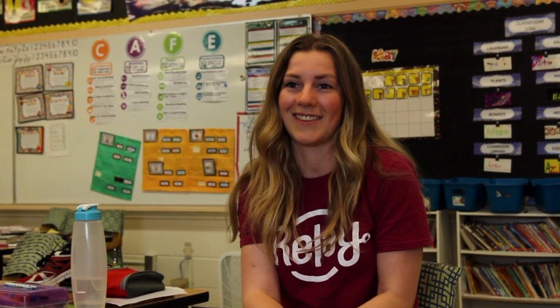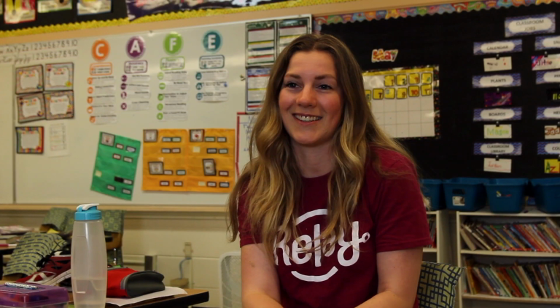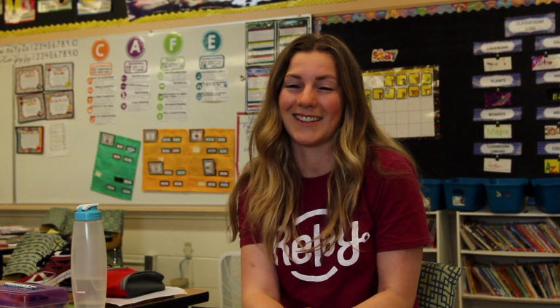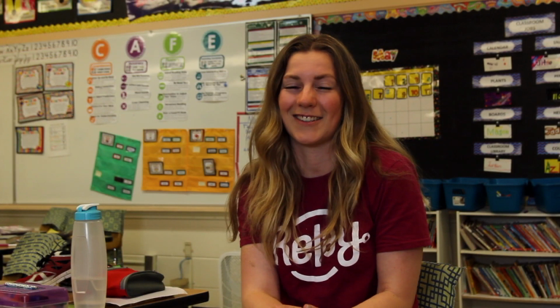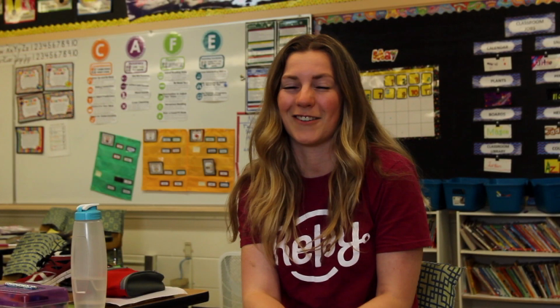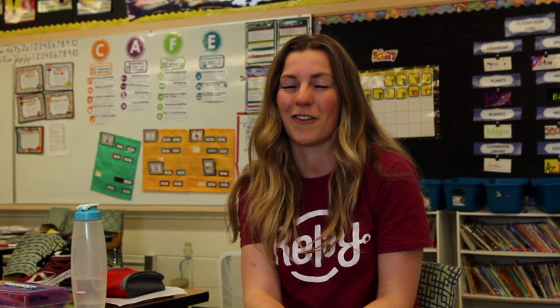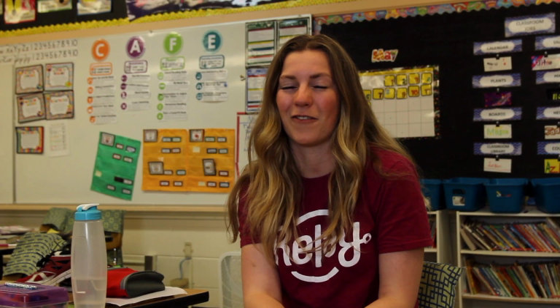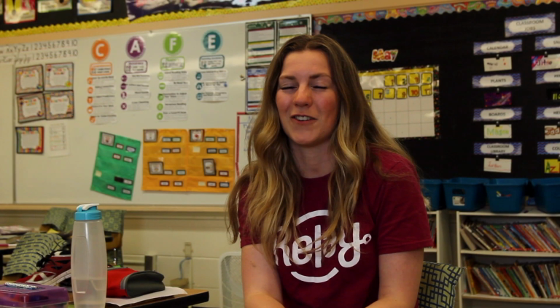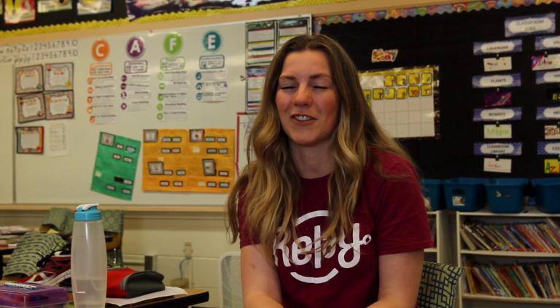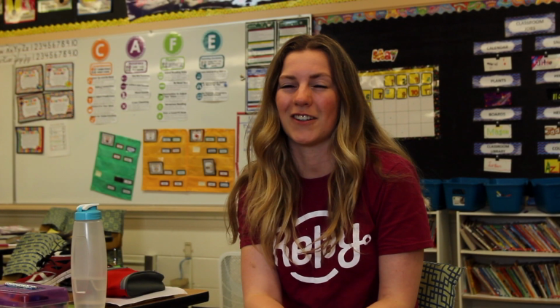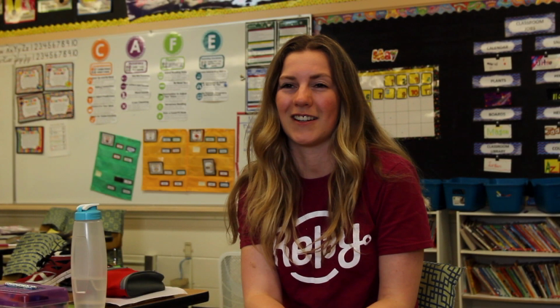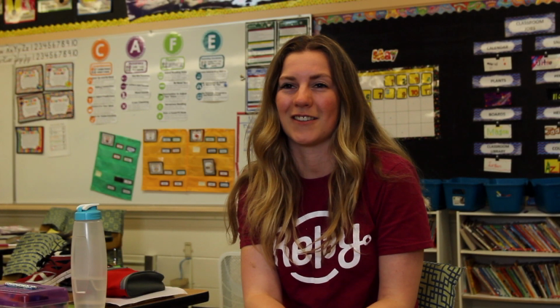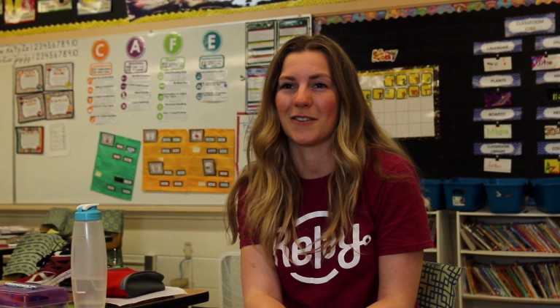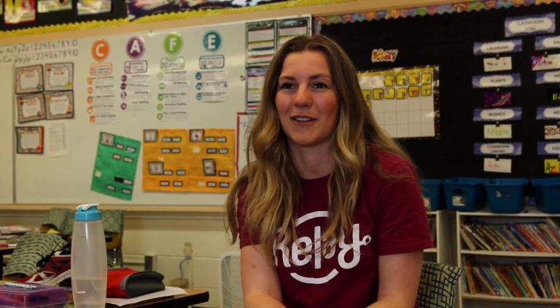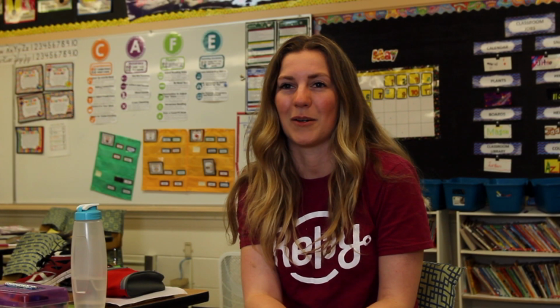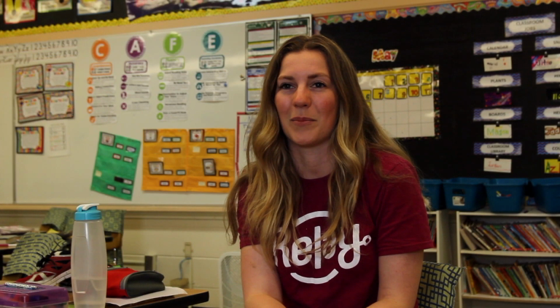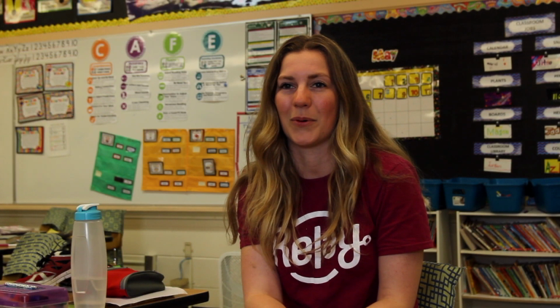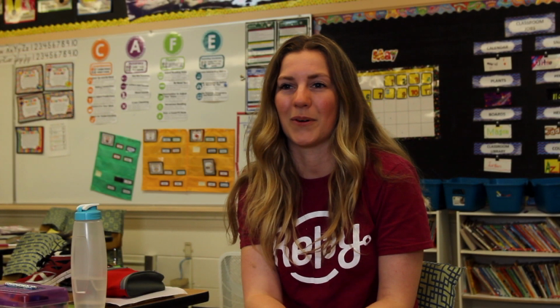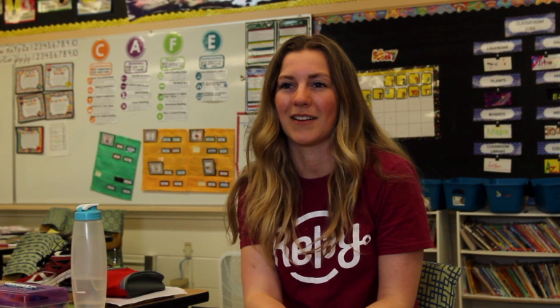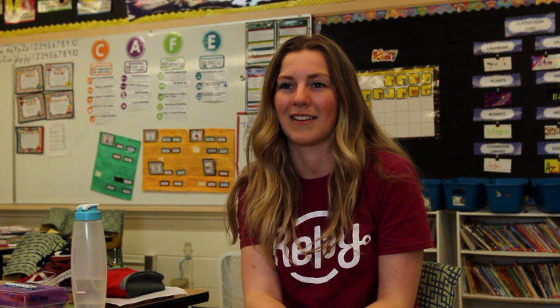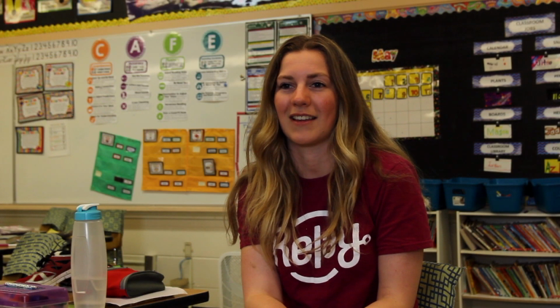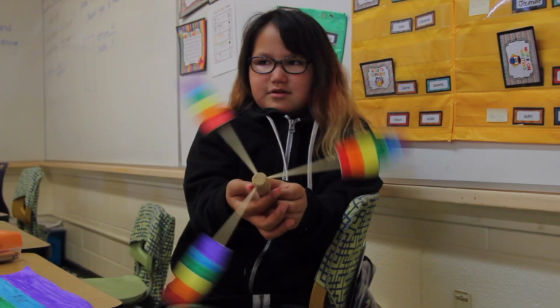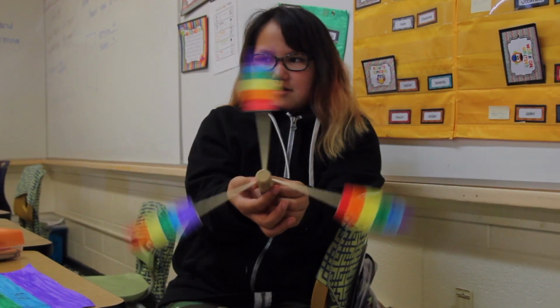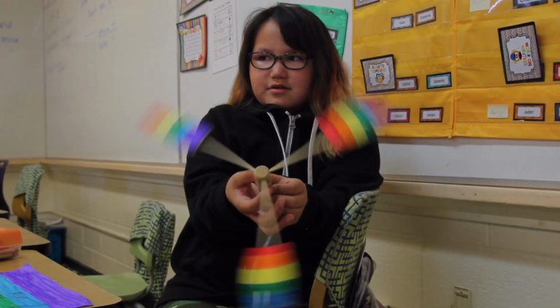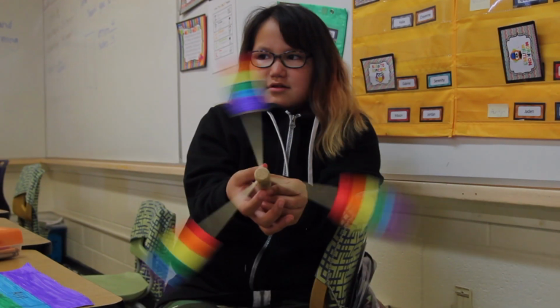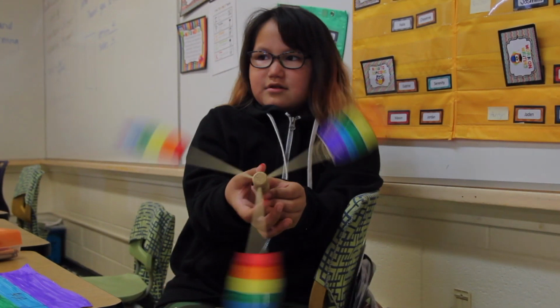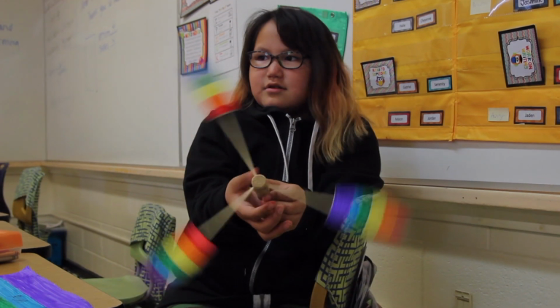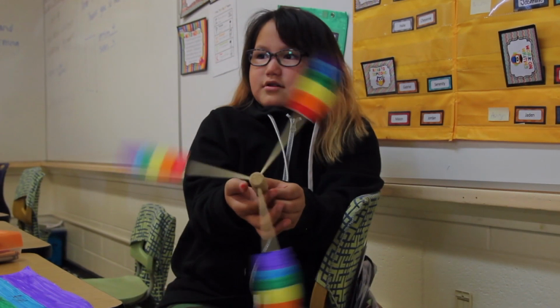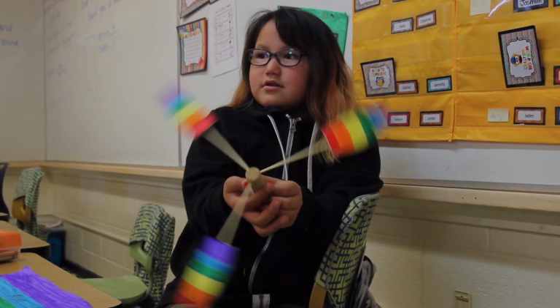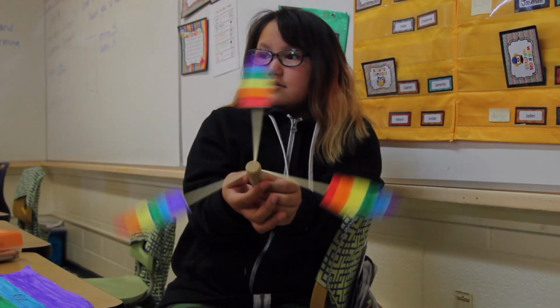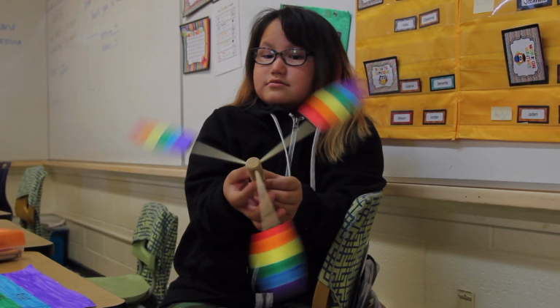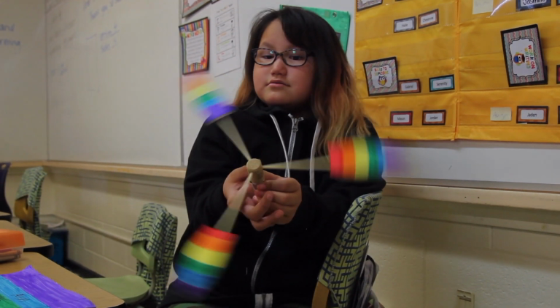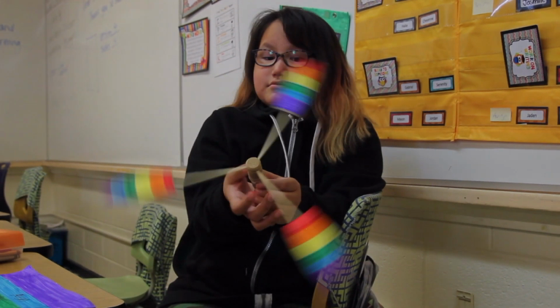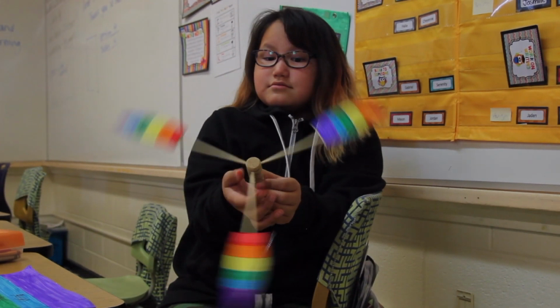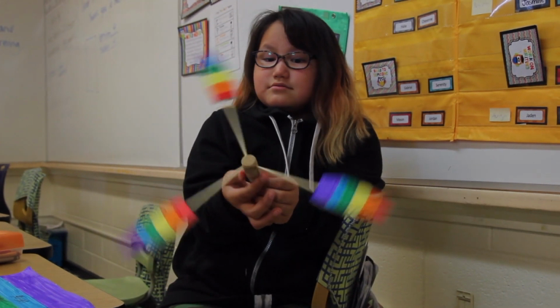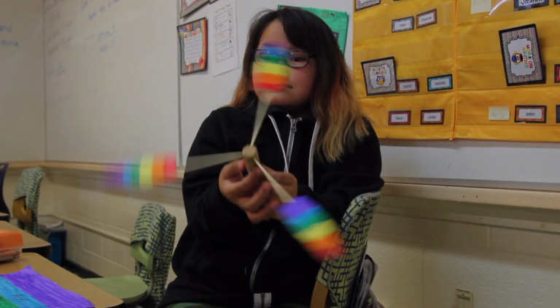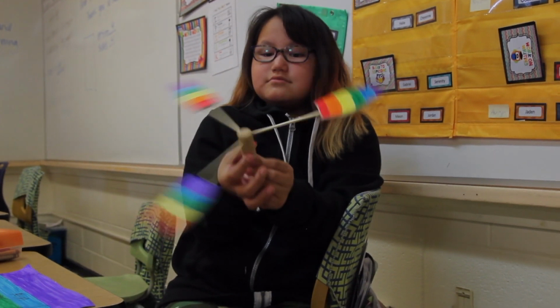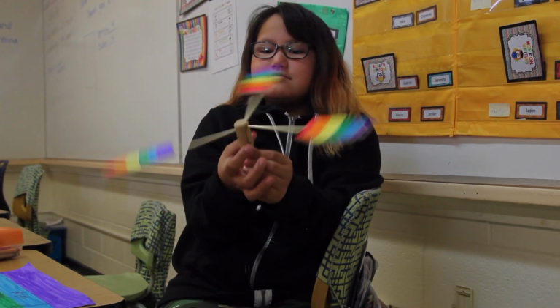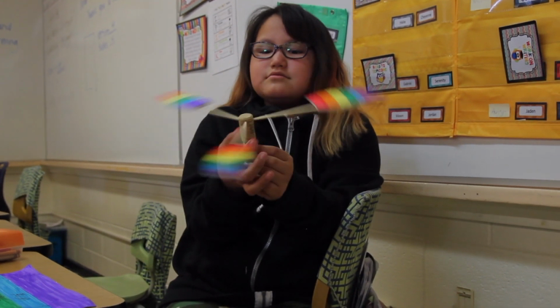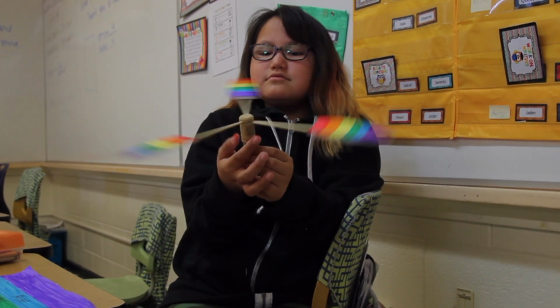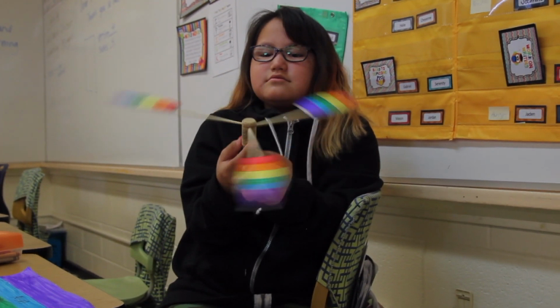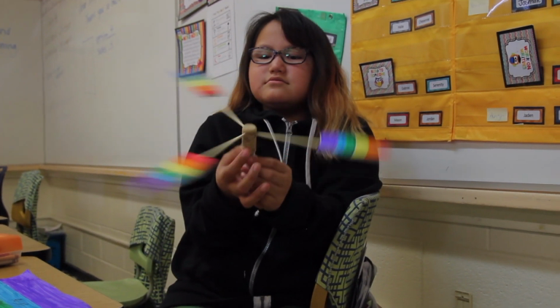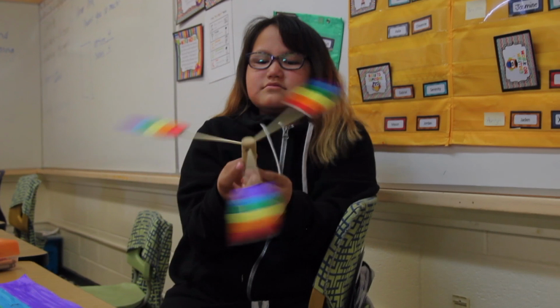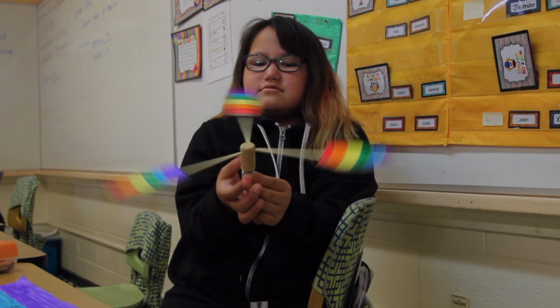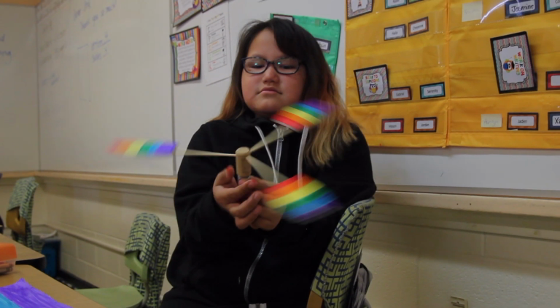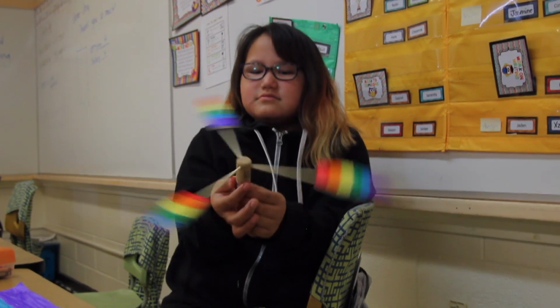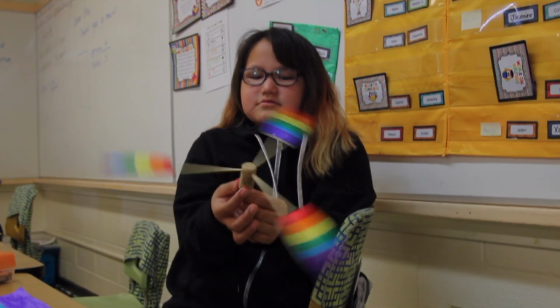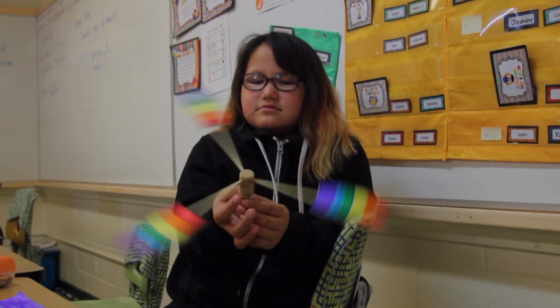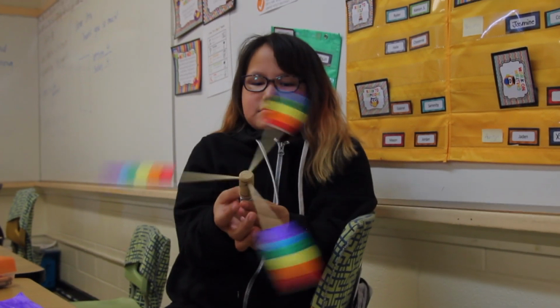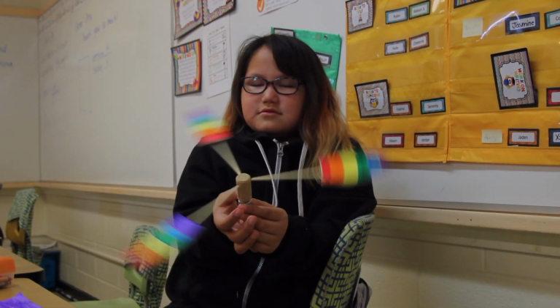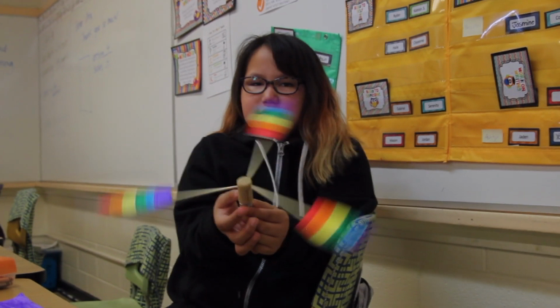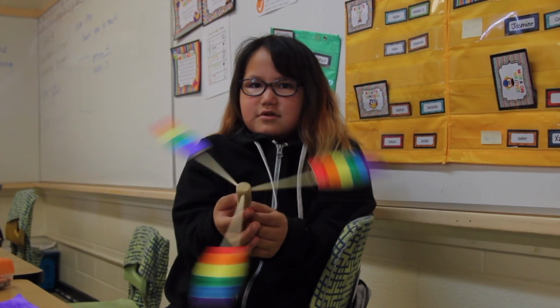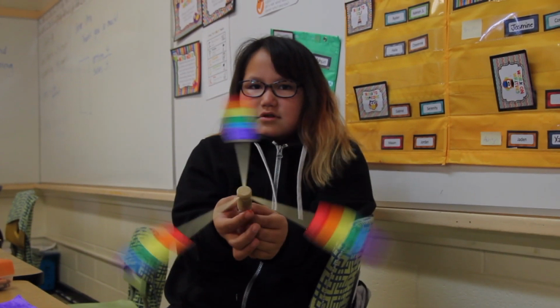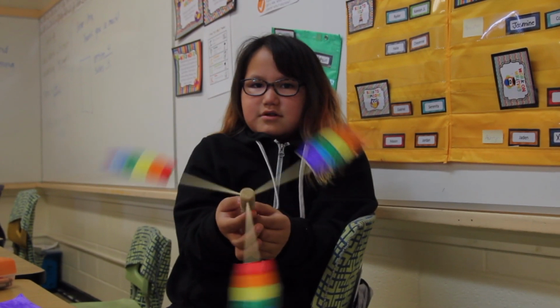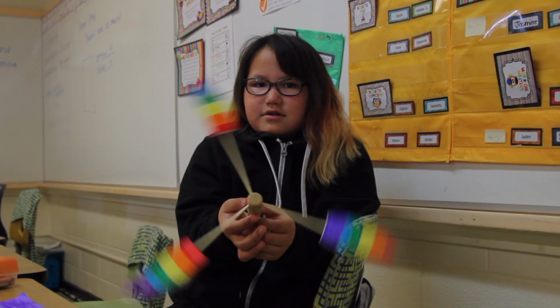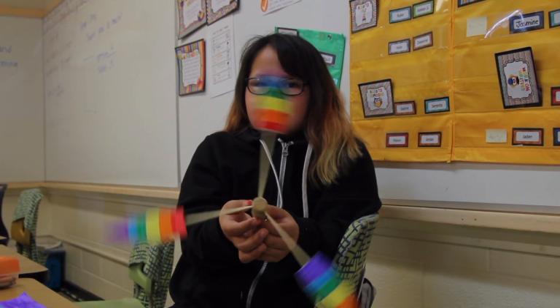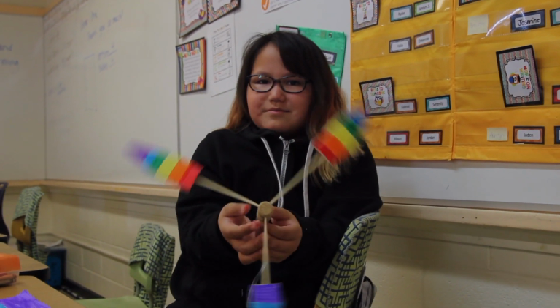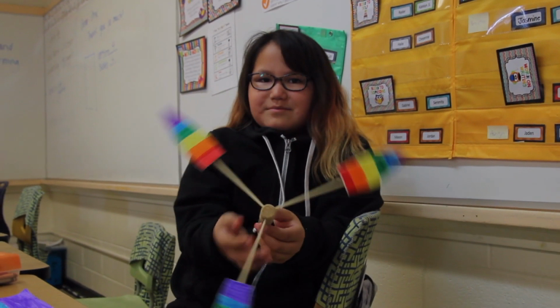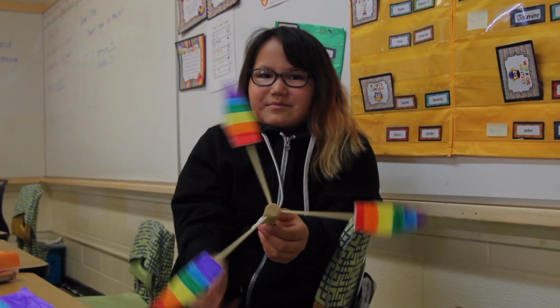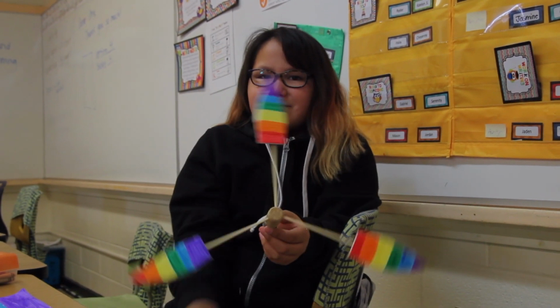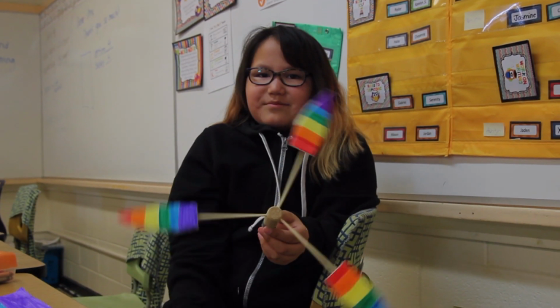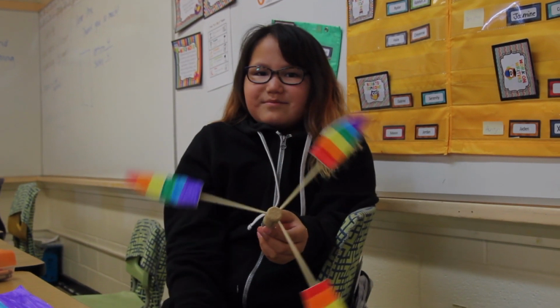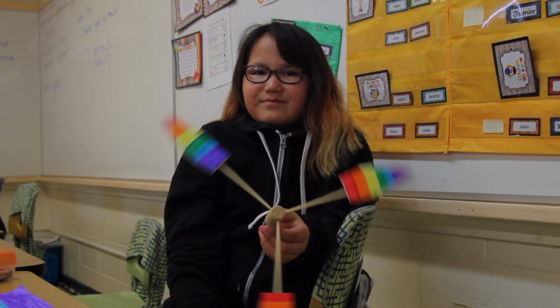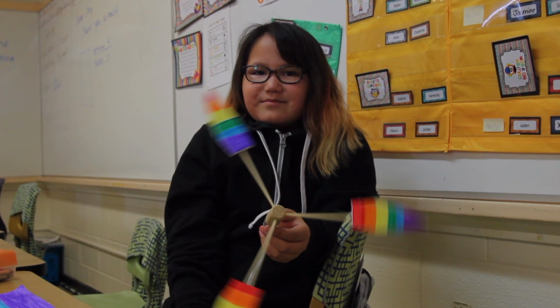These kids are our future, and it's really important that they have hands-on experience getting to know what these technologies bring to us.